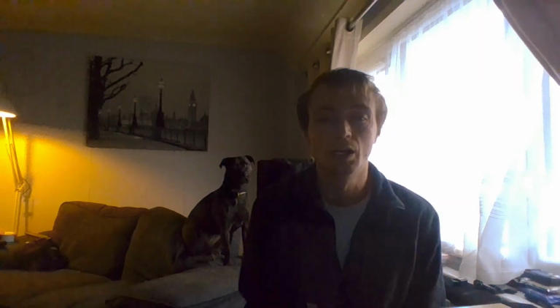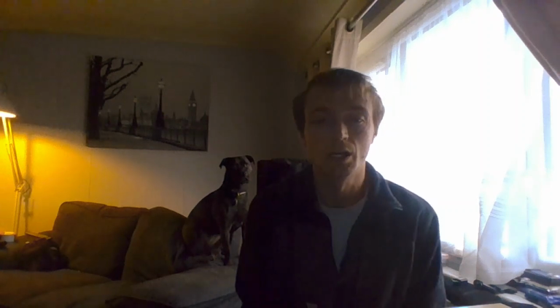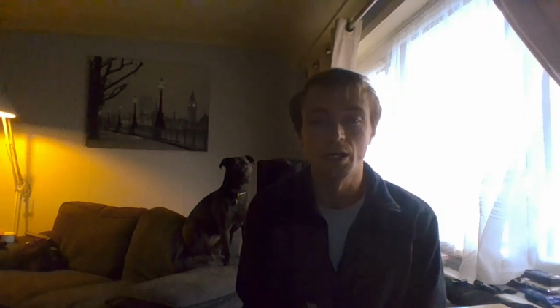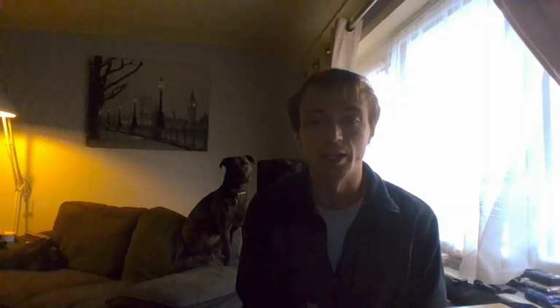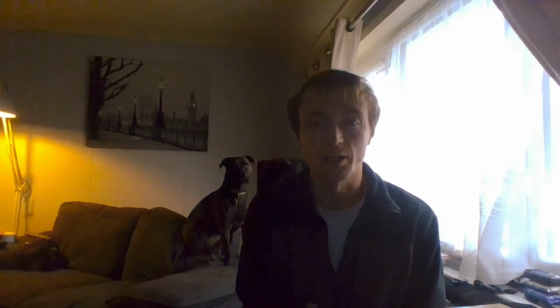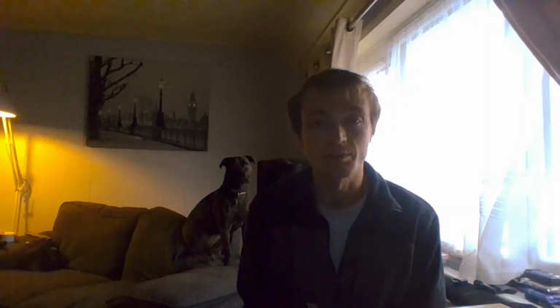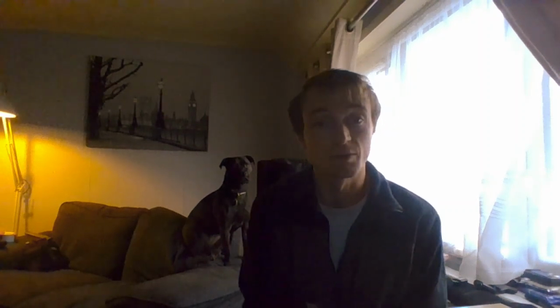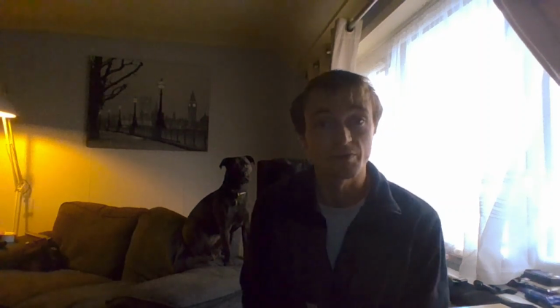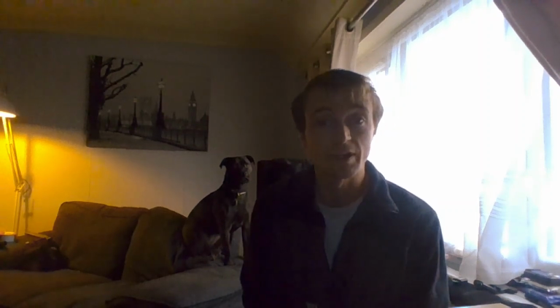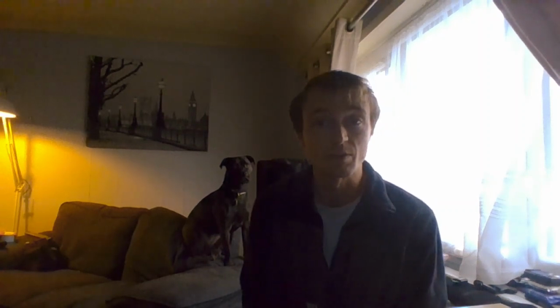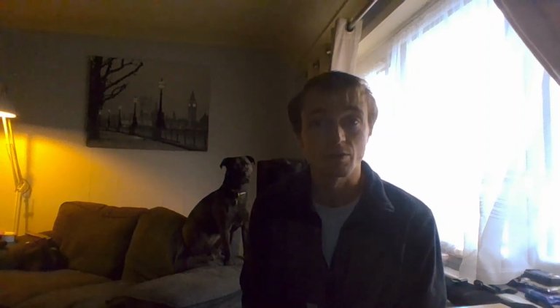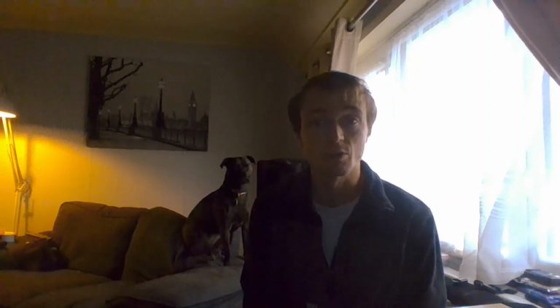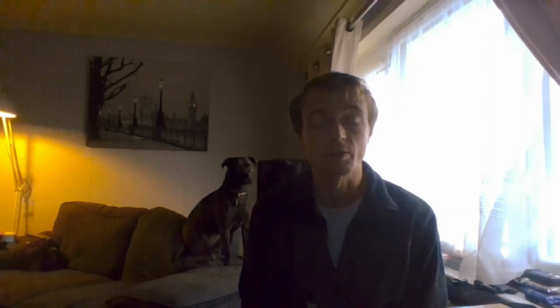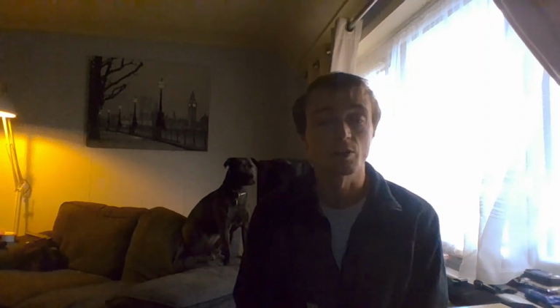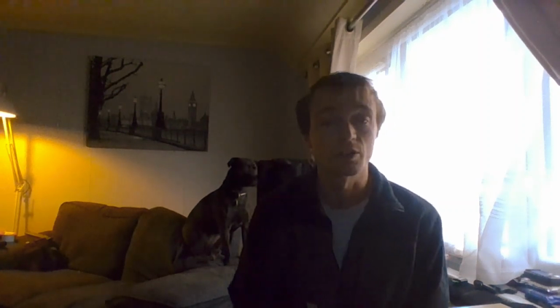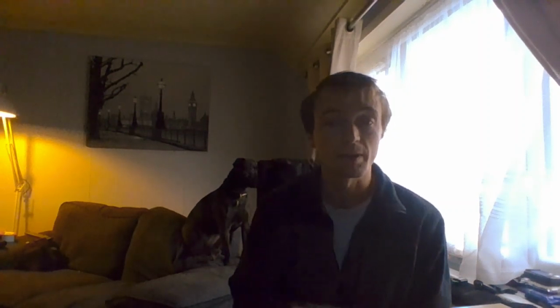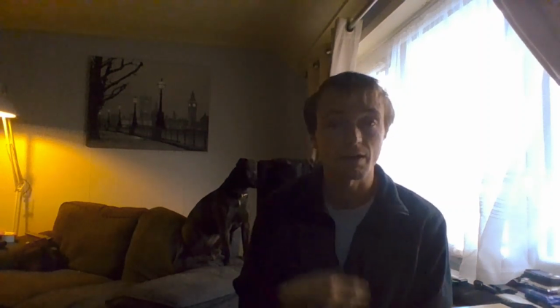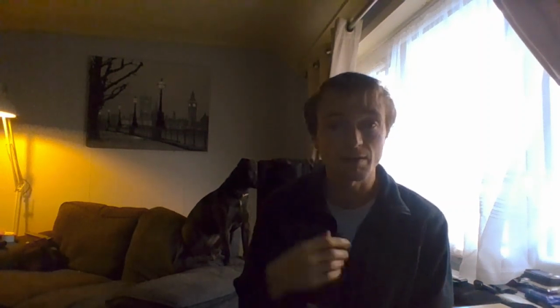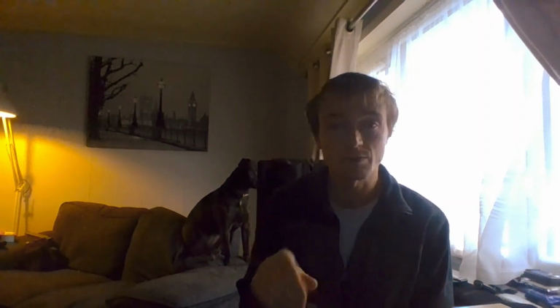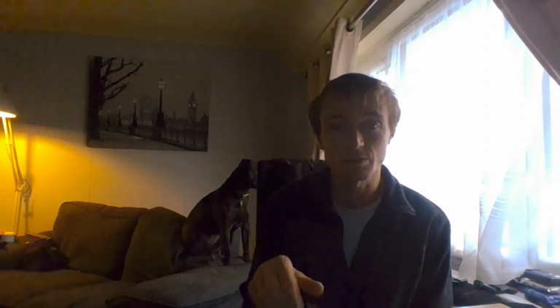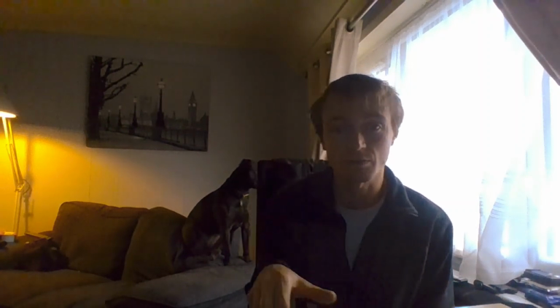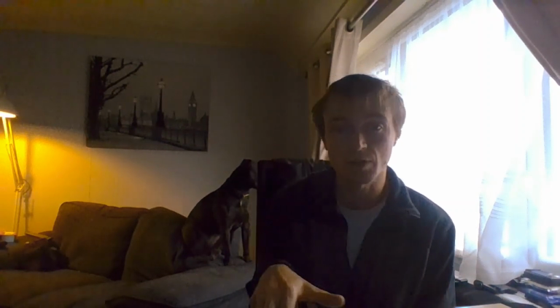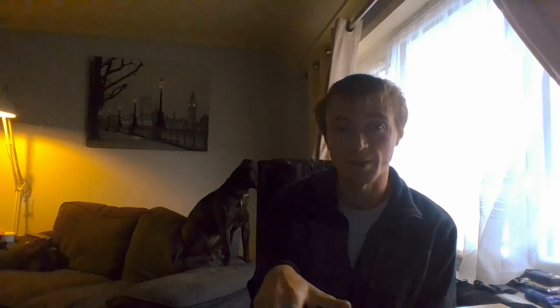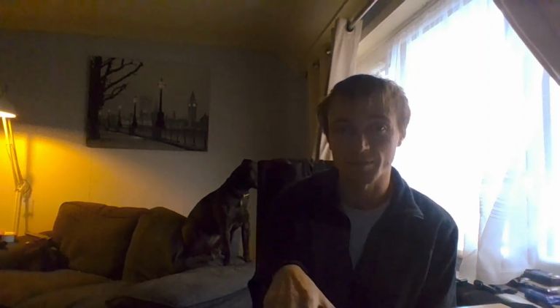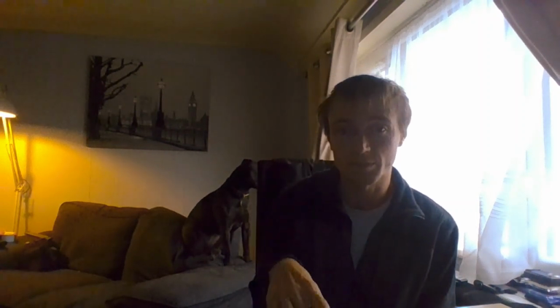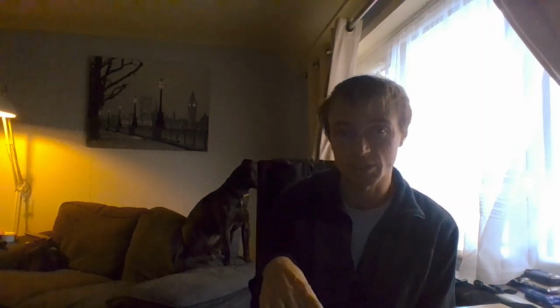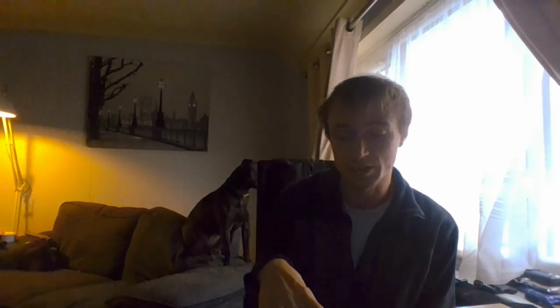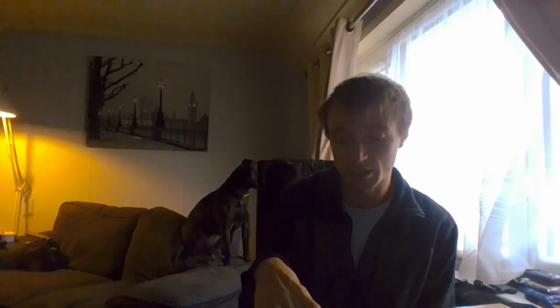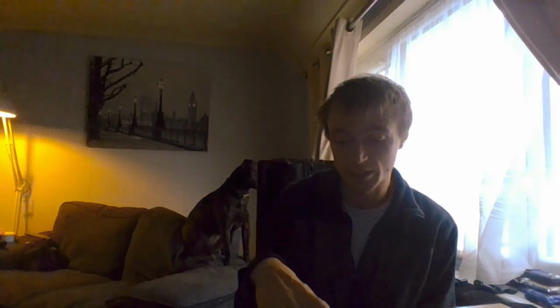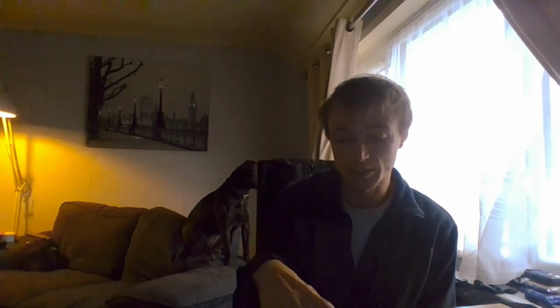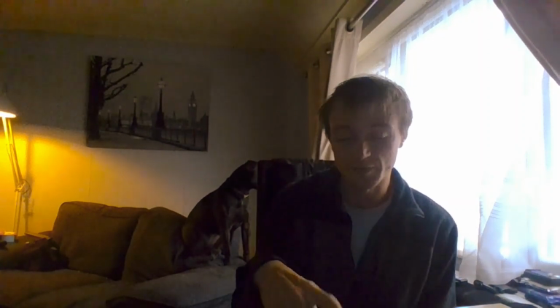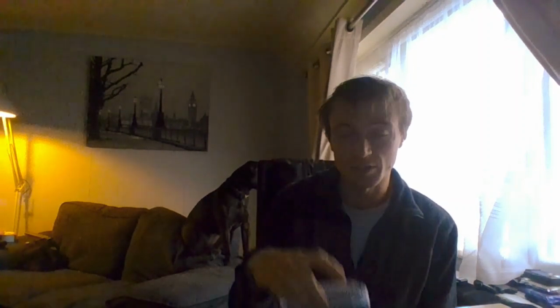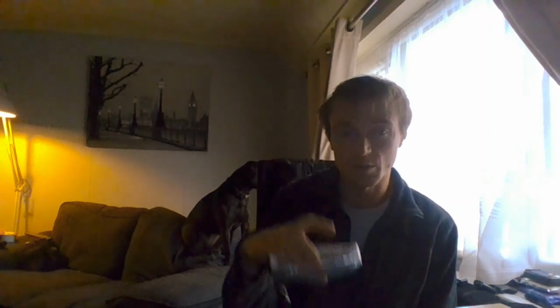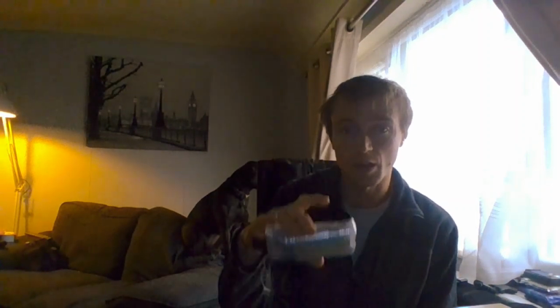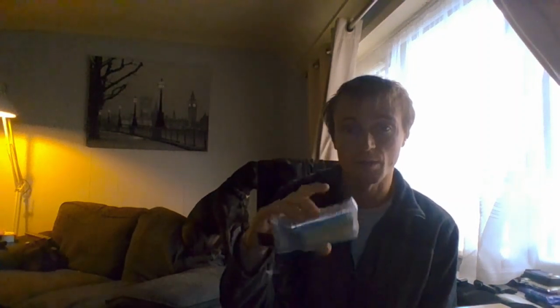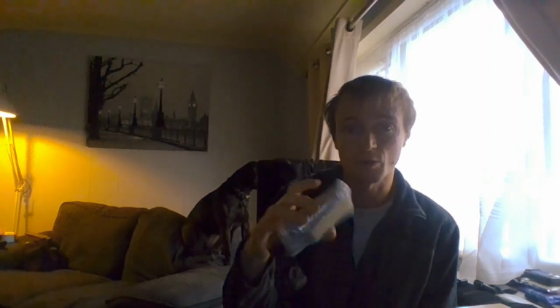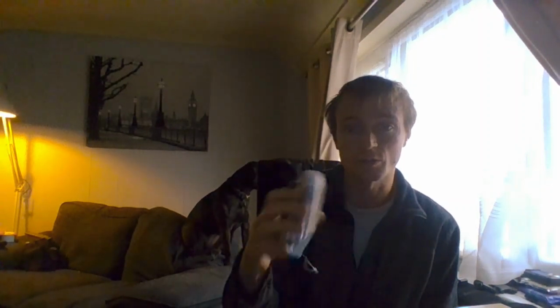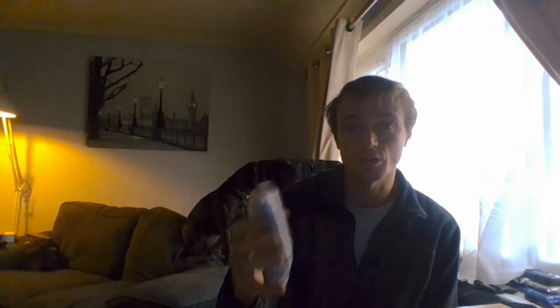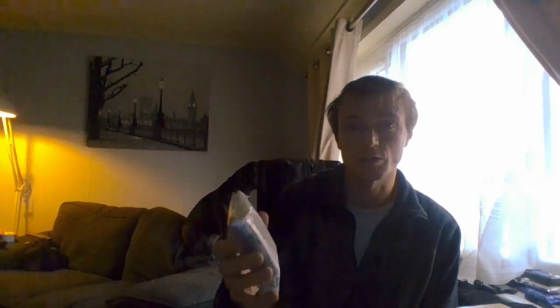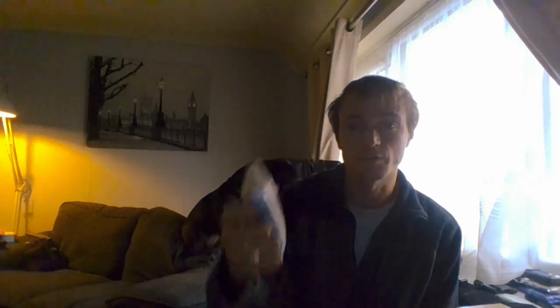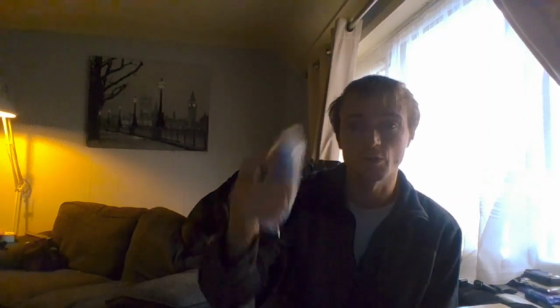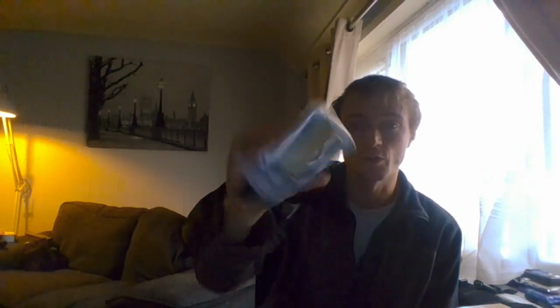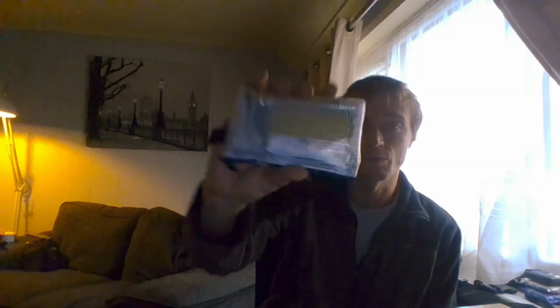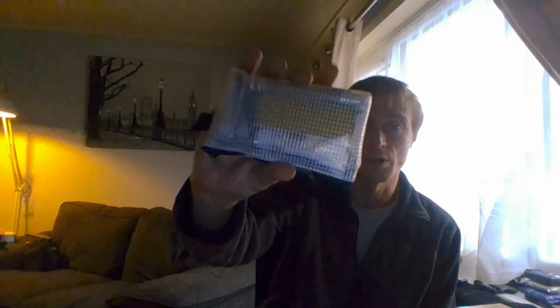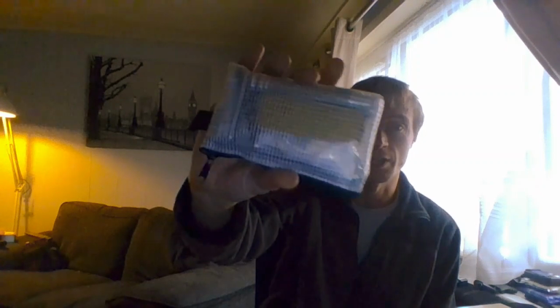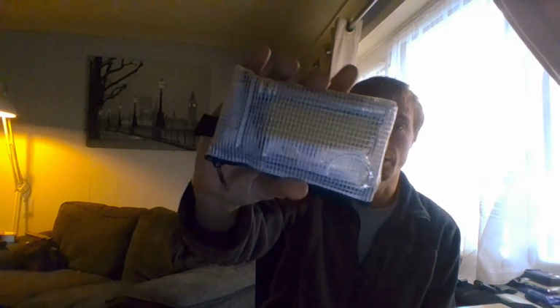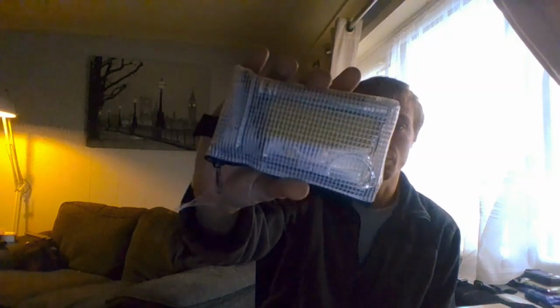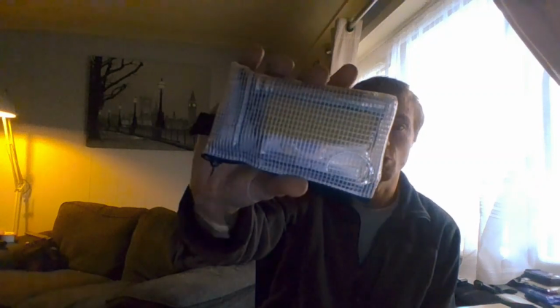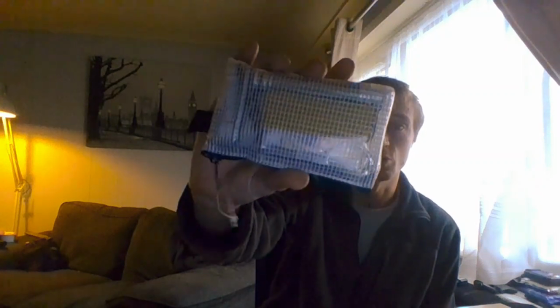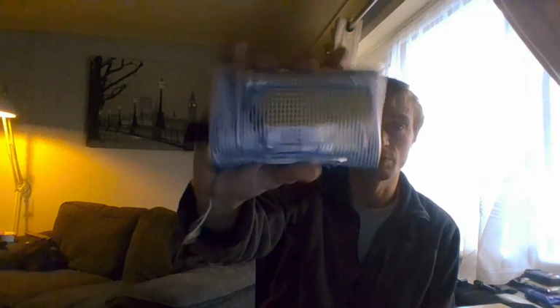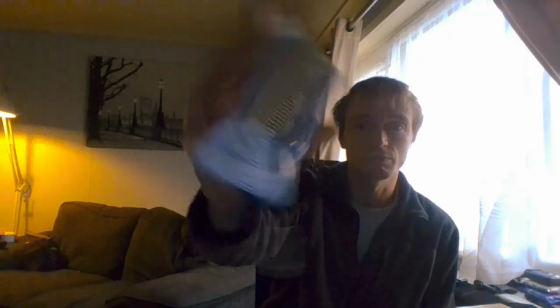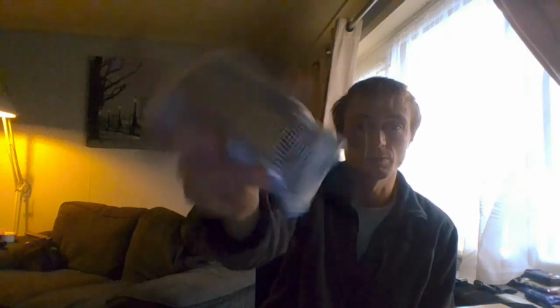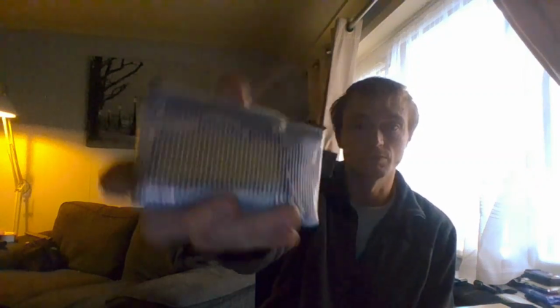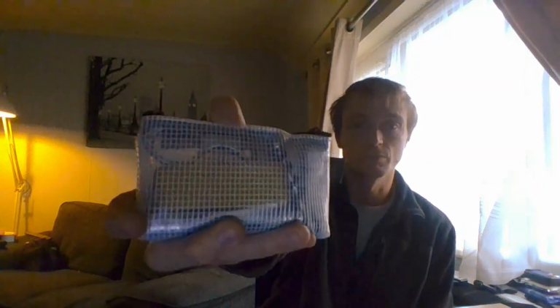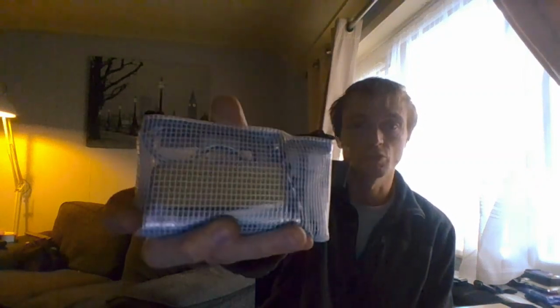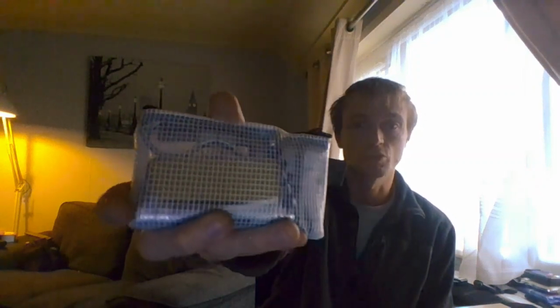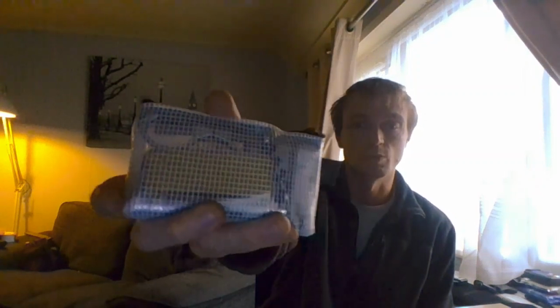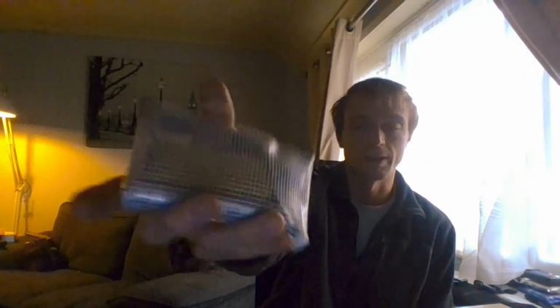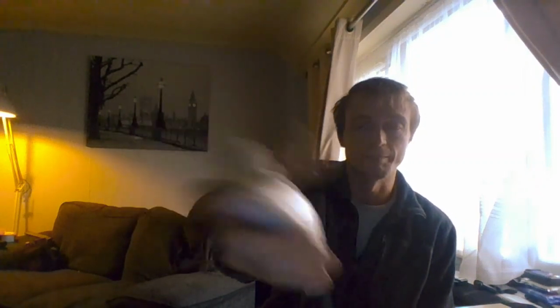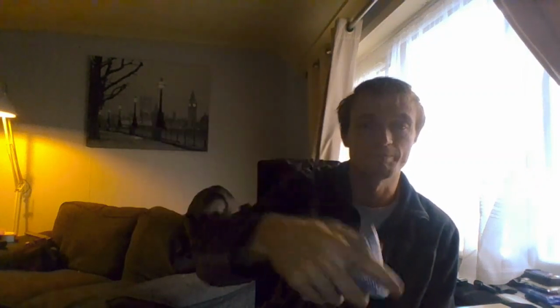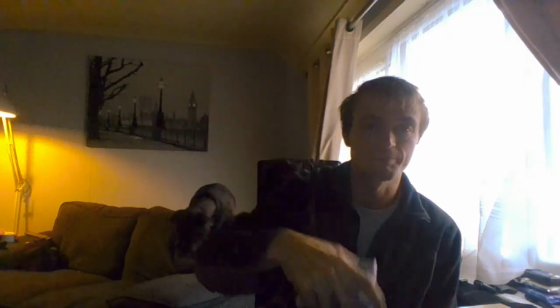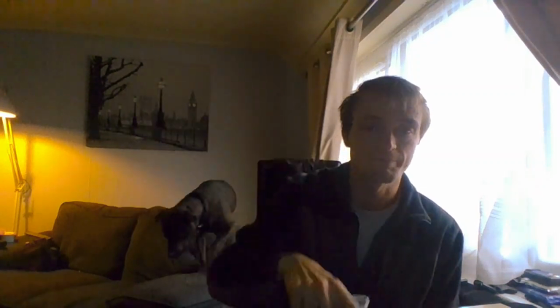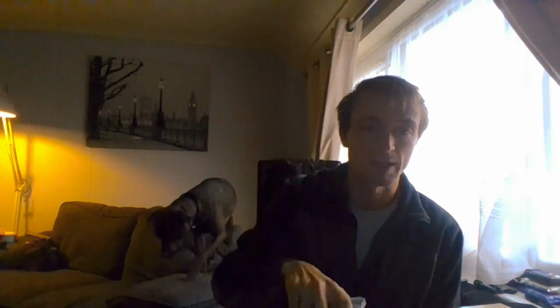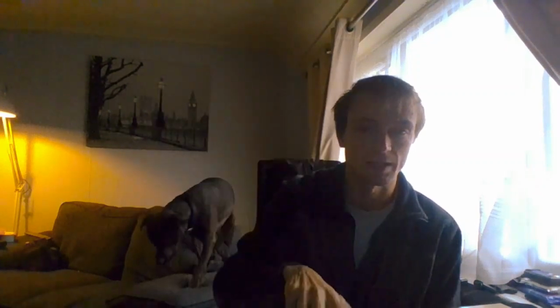Hi guys, I'm Fence with Dopey Dog in the background. In this video I am going to go through my small toolkit bag.